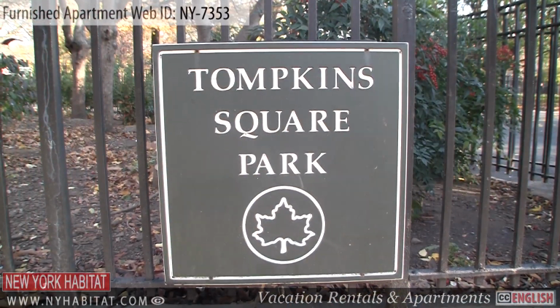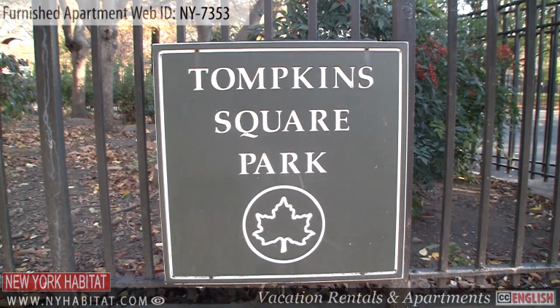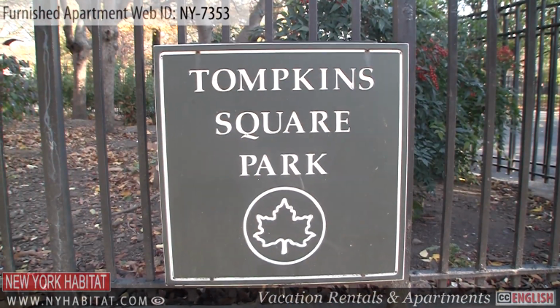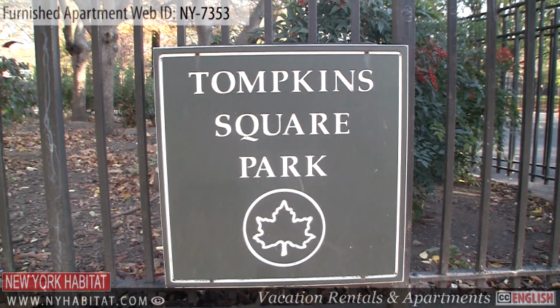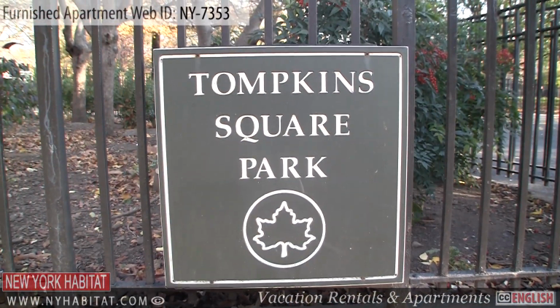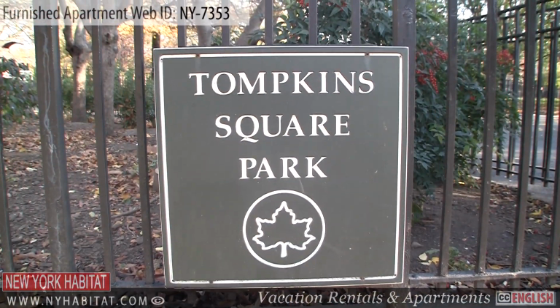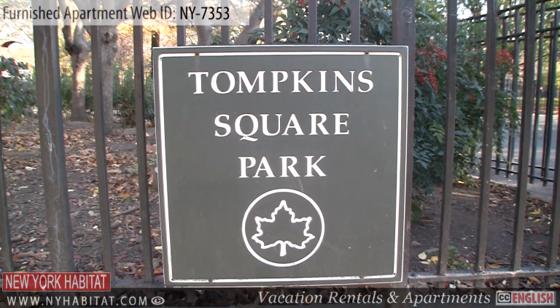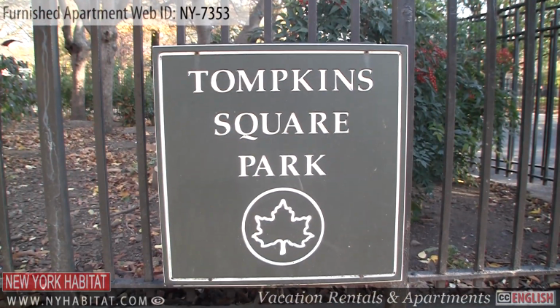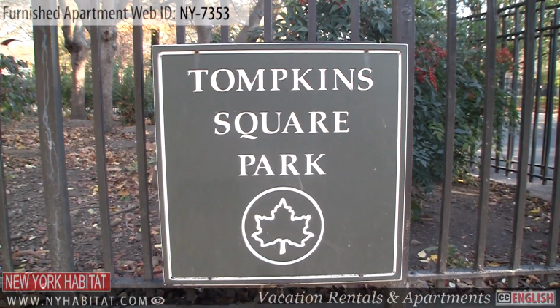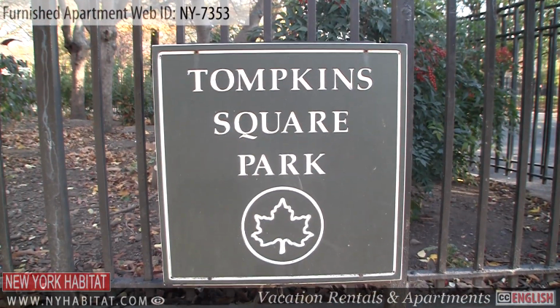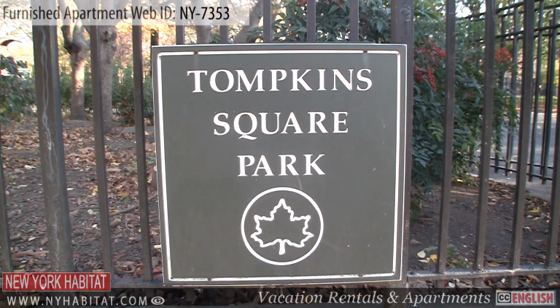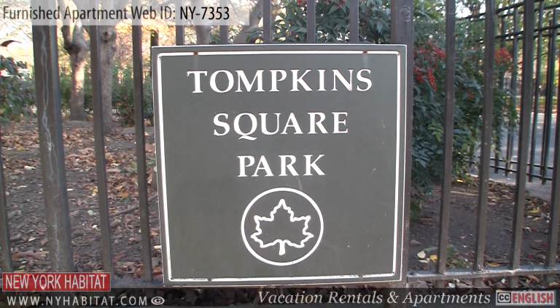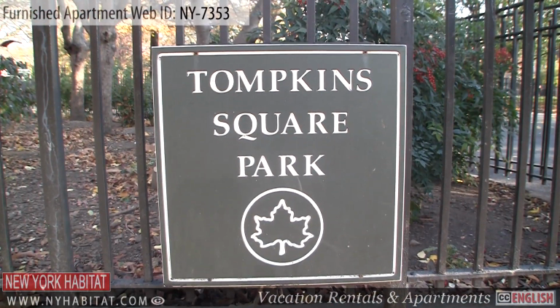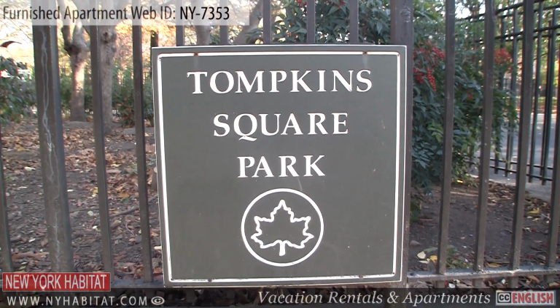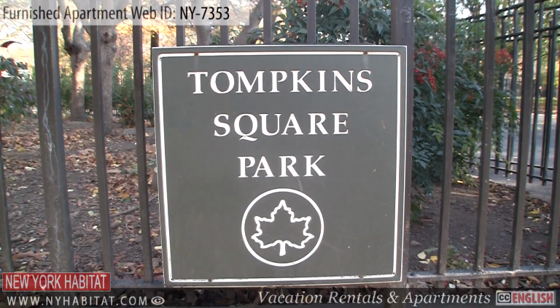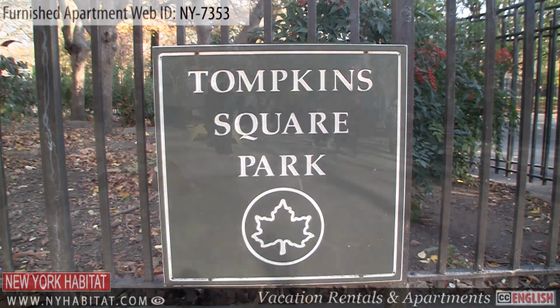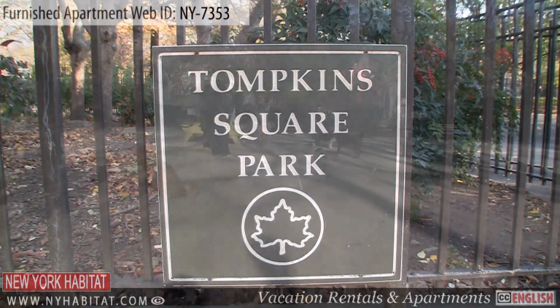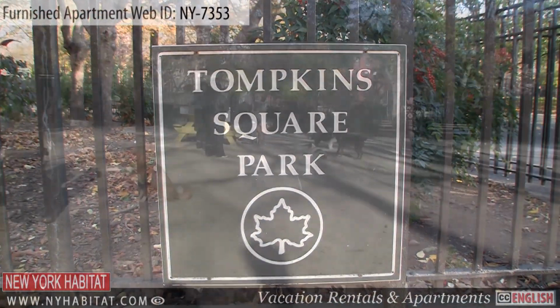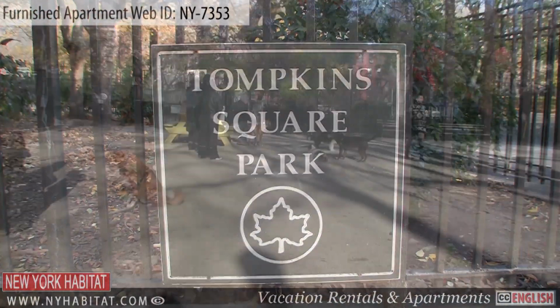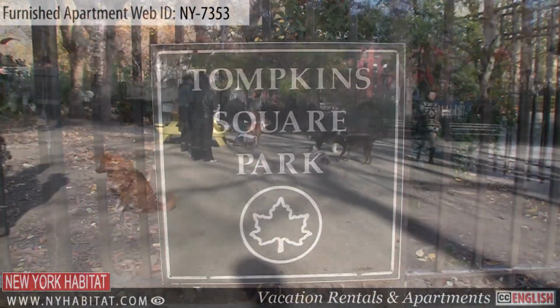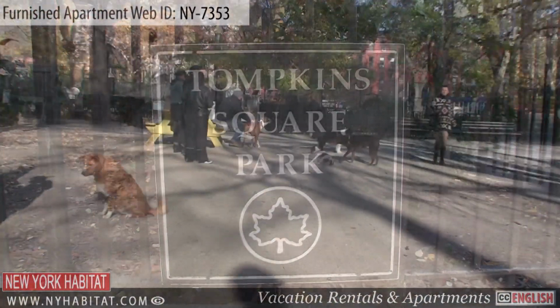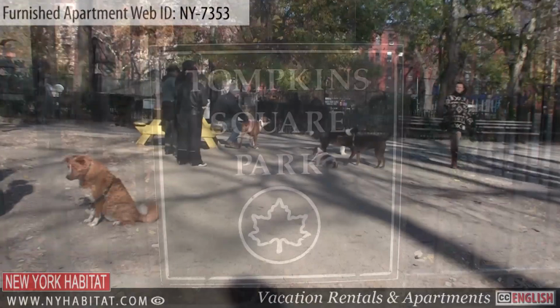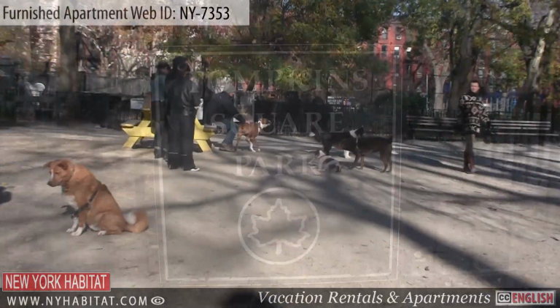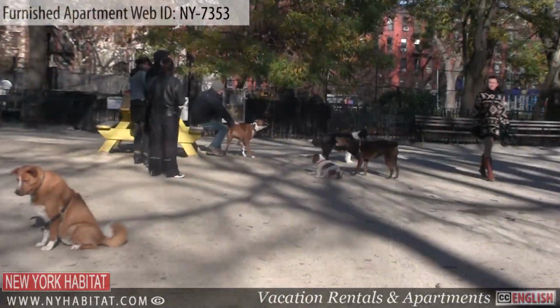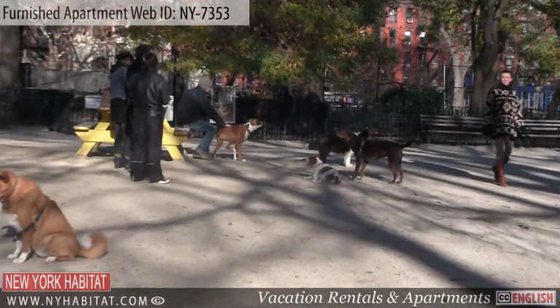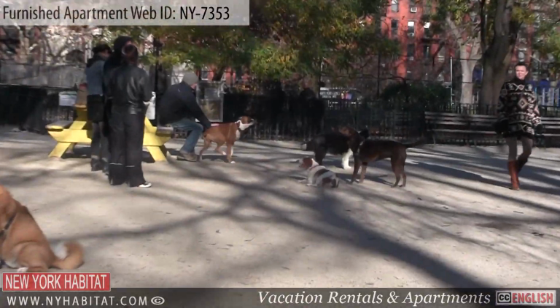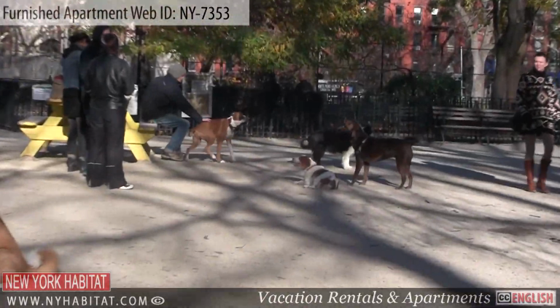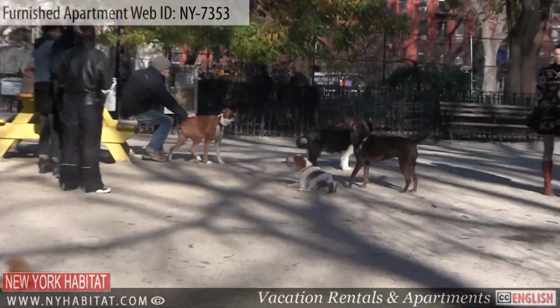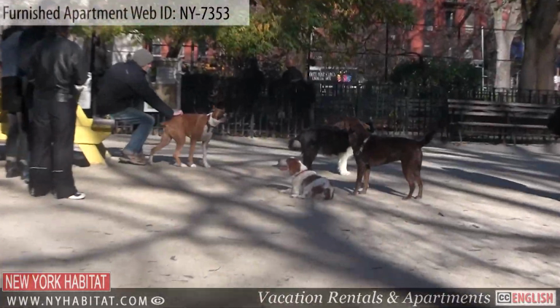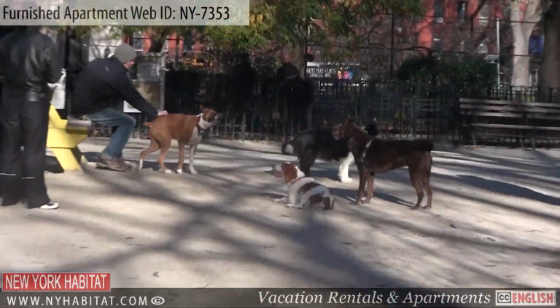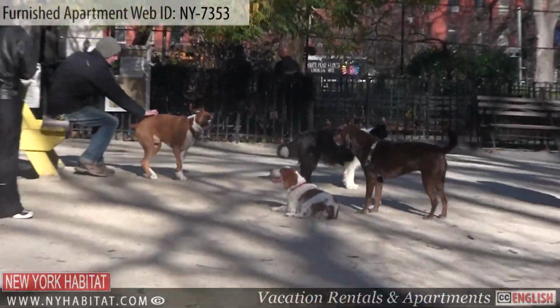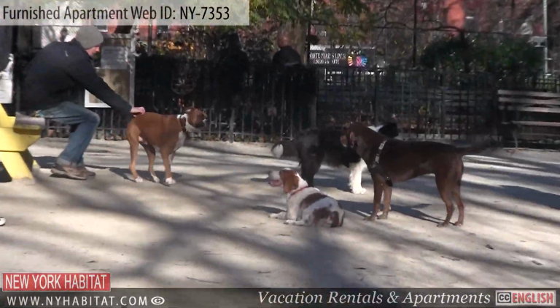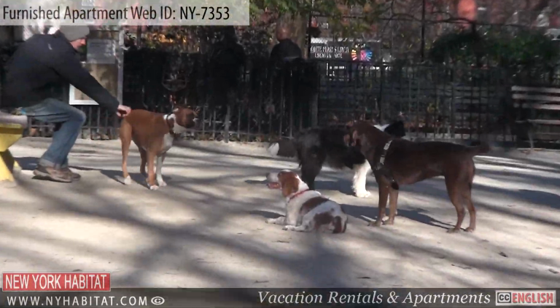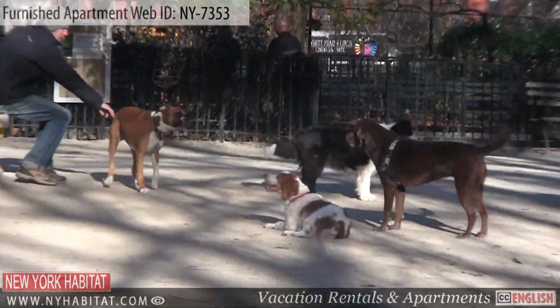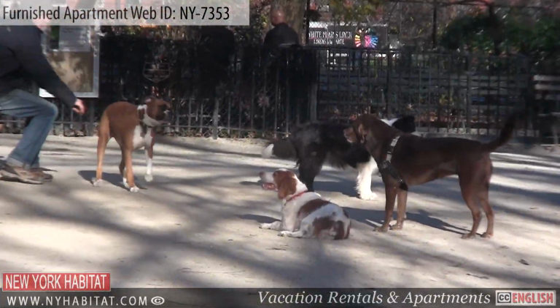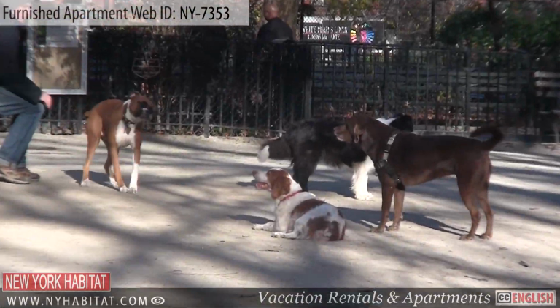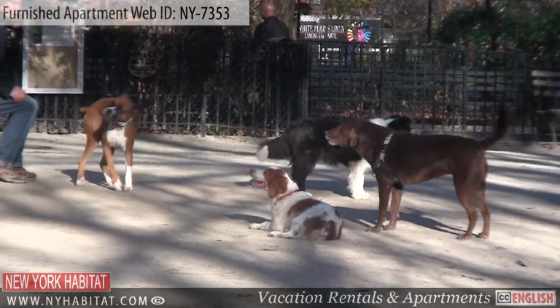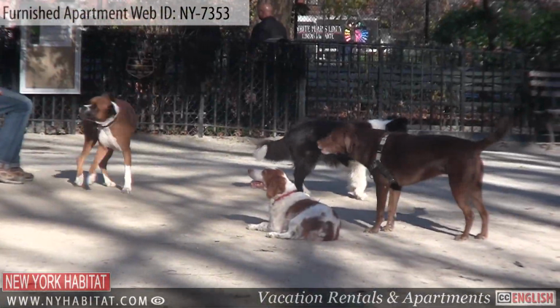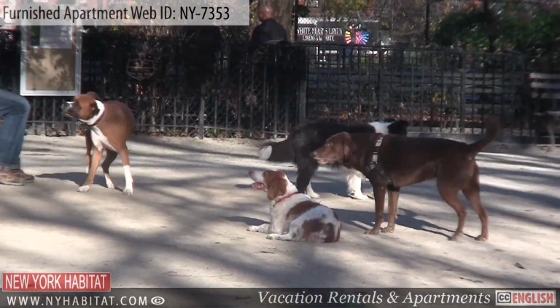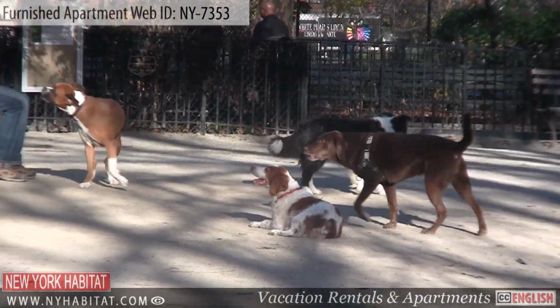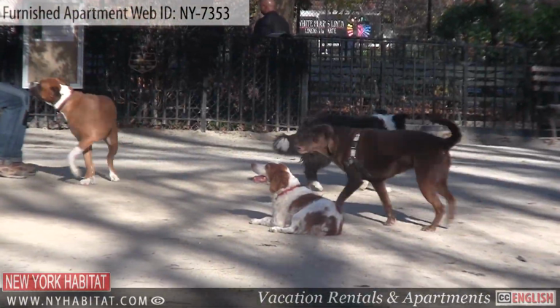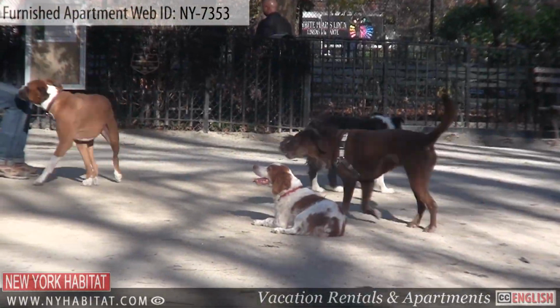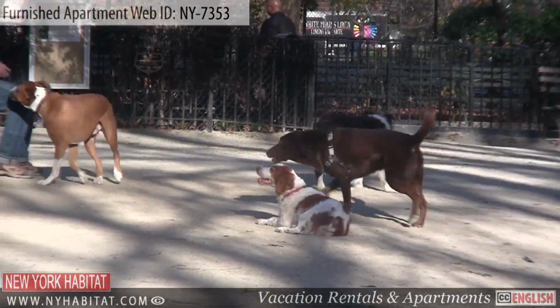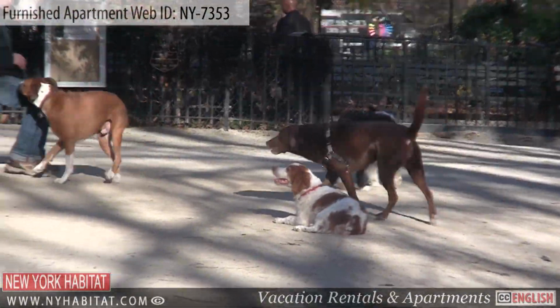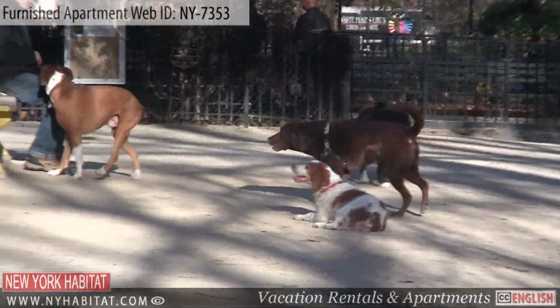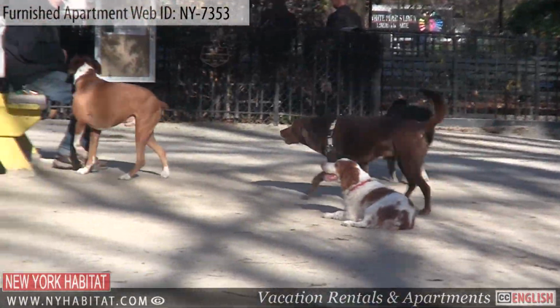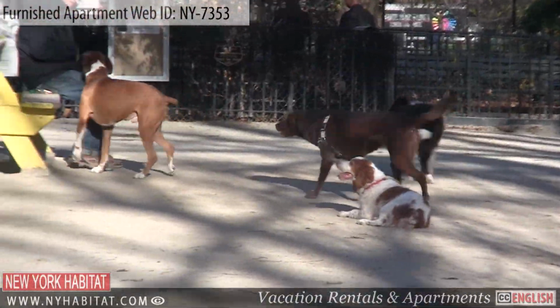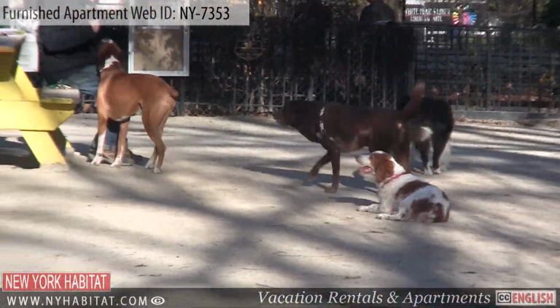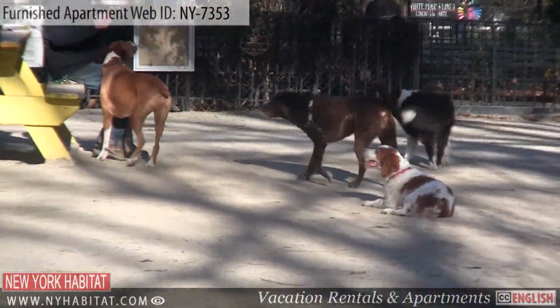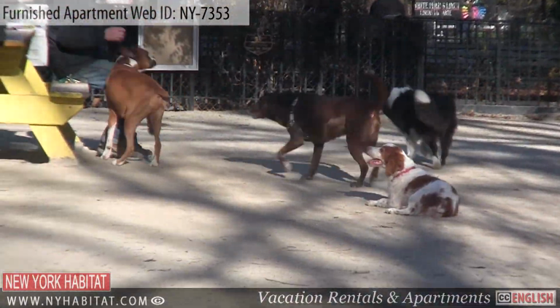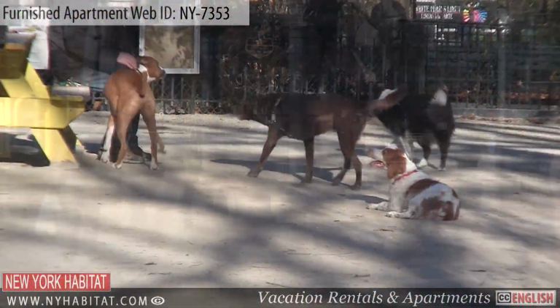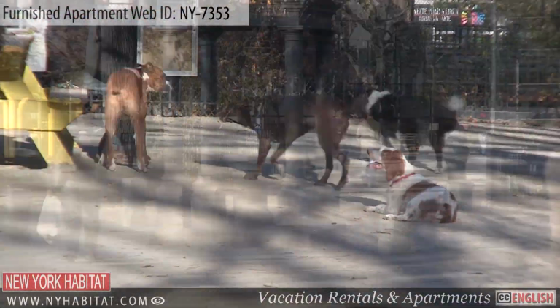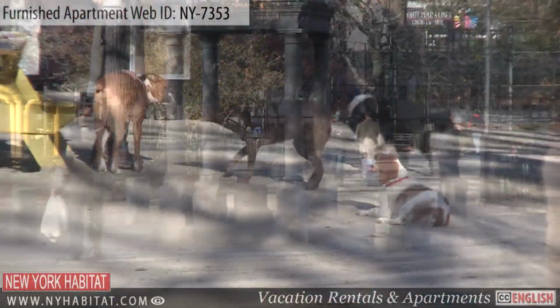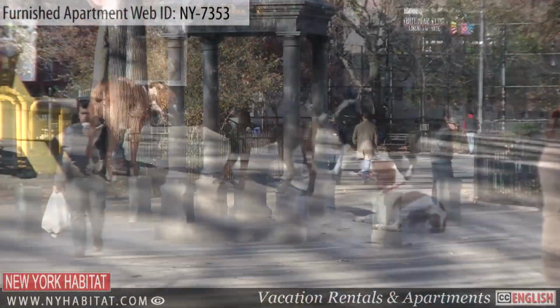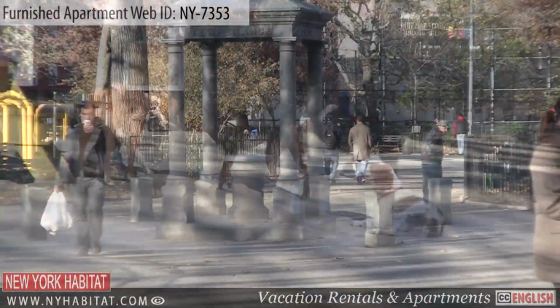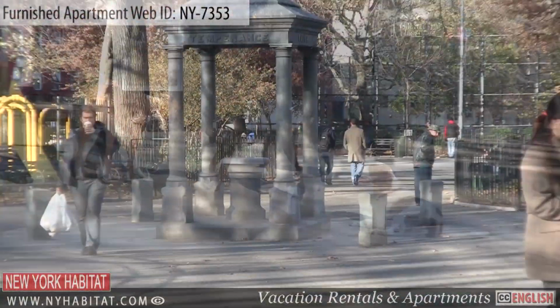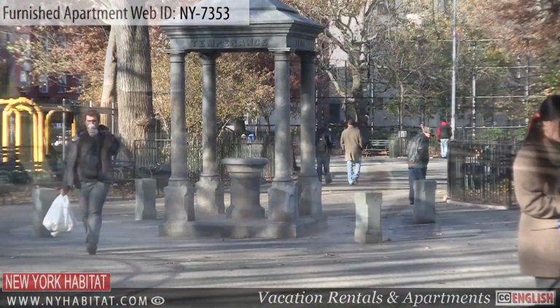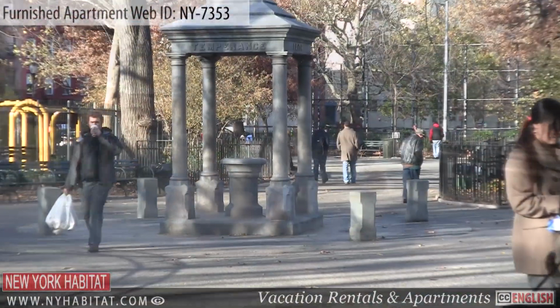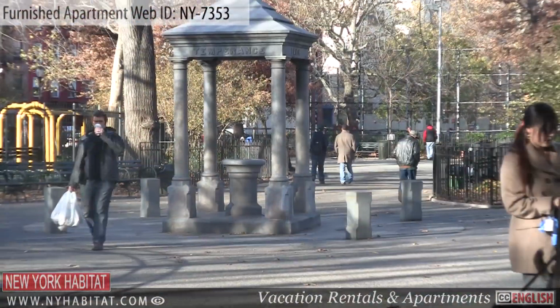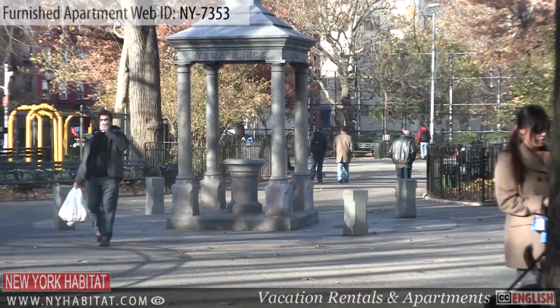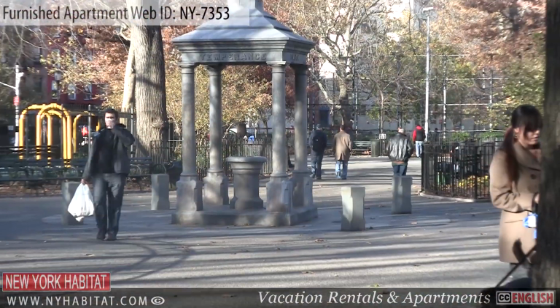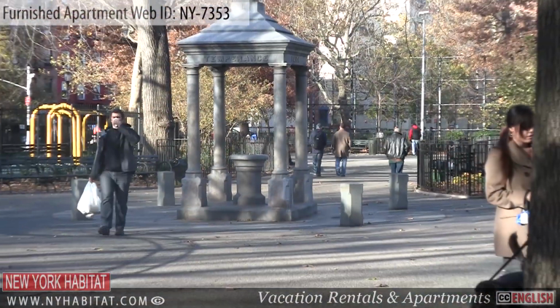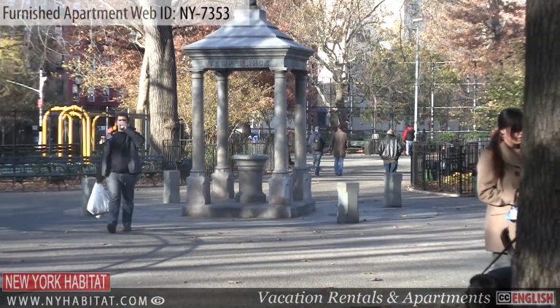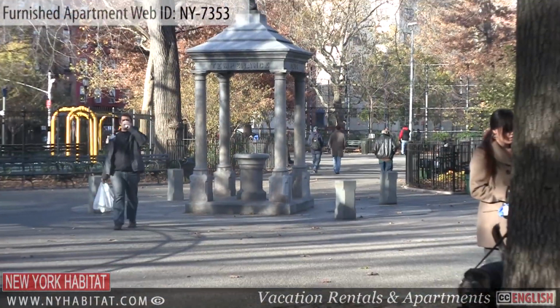Tompkins Square Park is about four blocks away. The park contains a playground, a dog run, and plenty of open space.